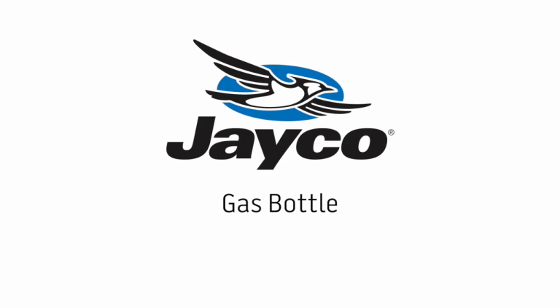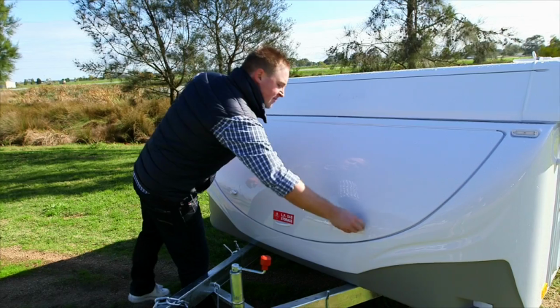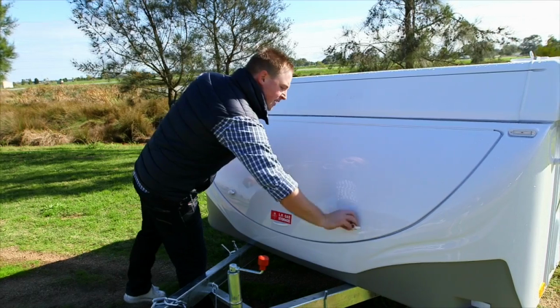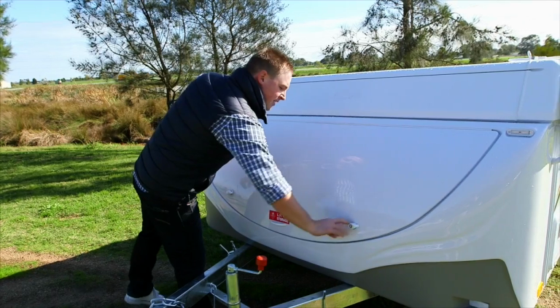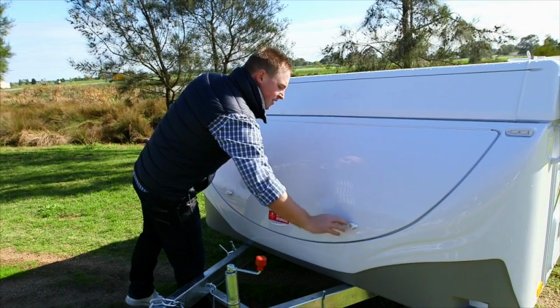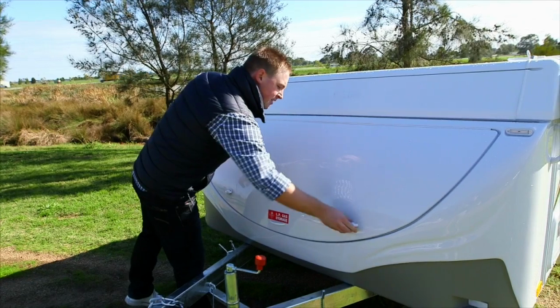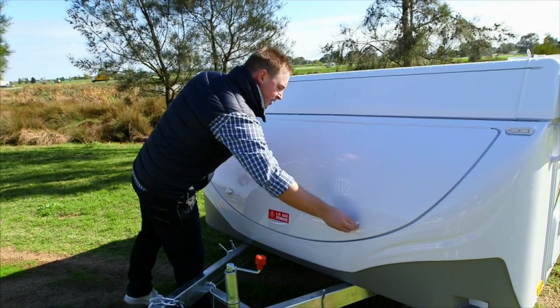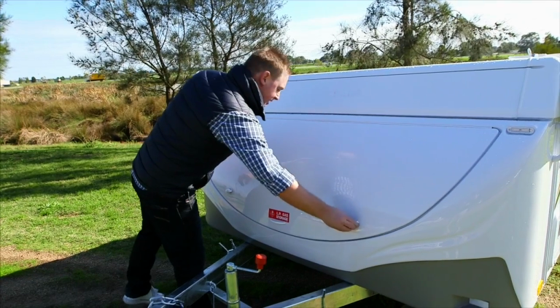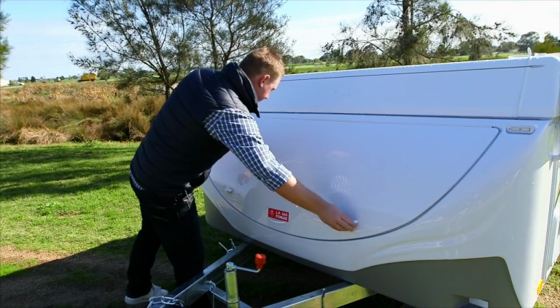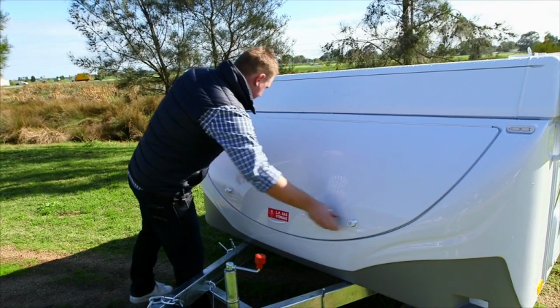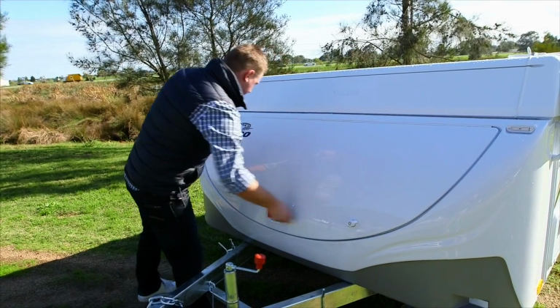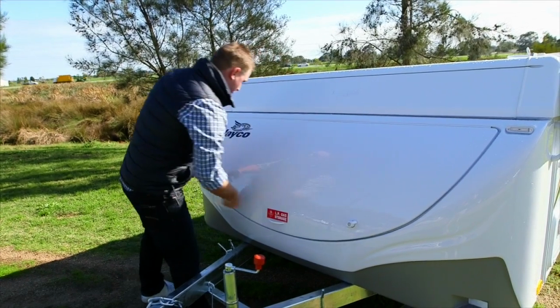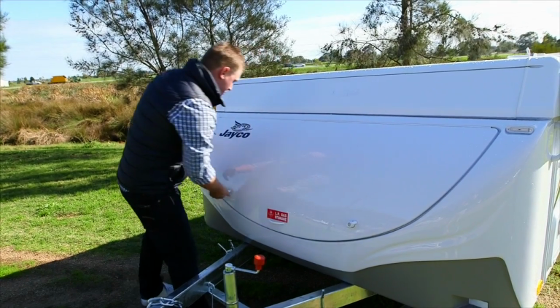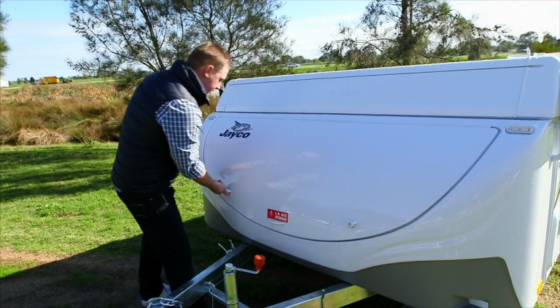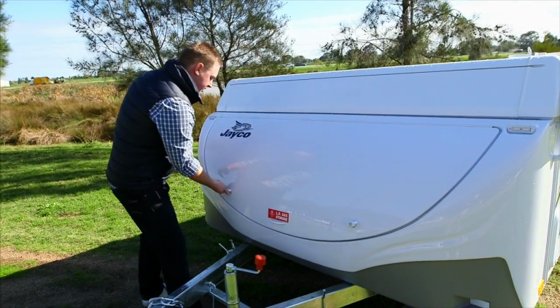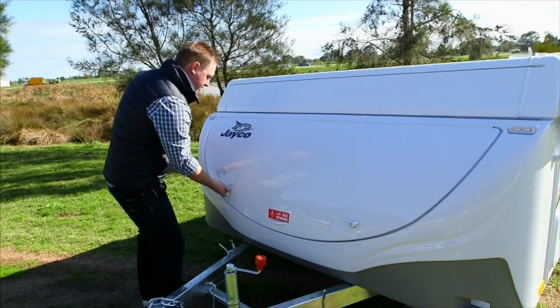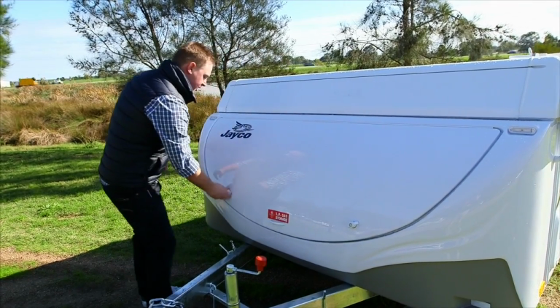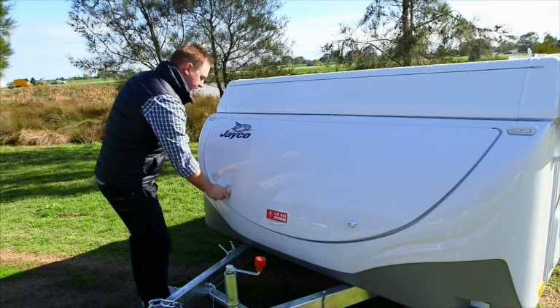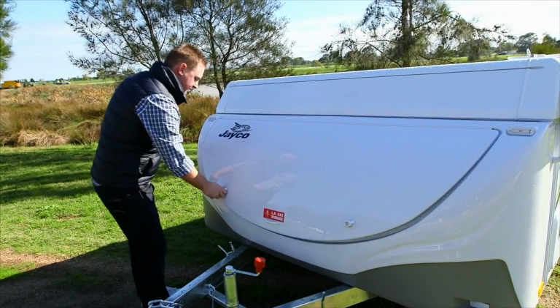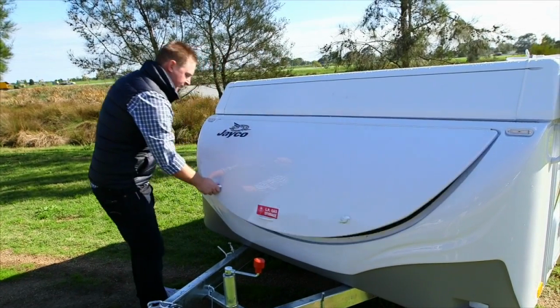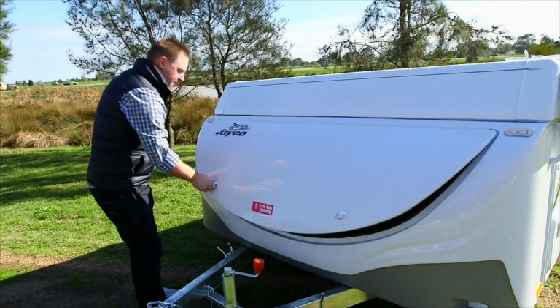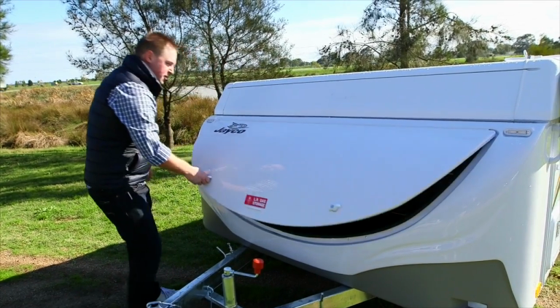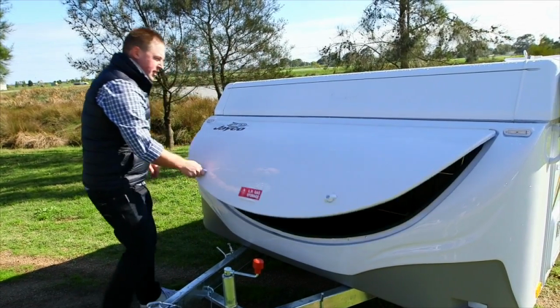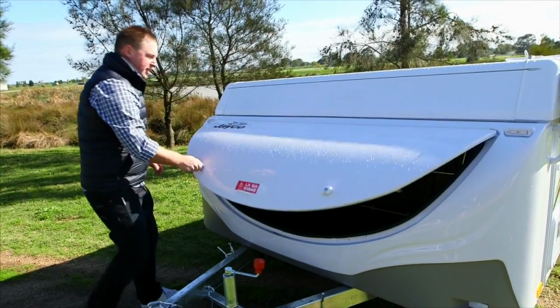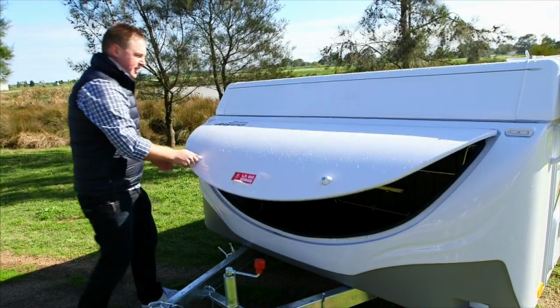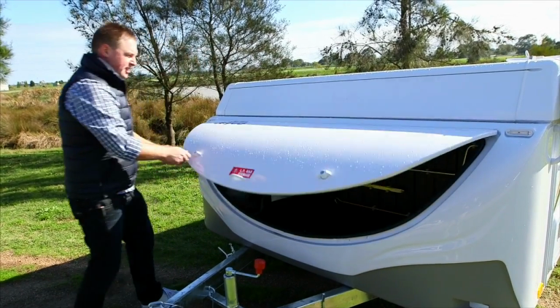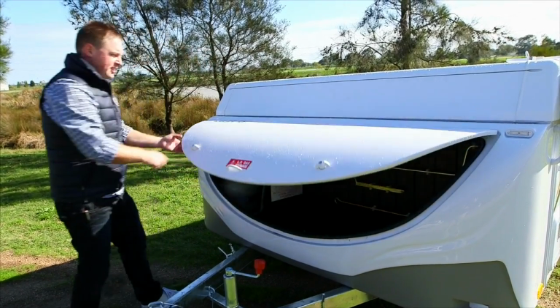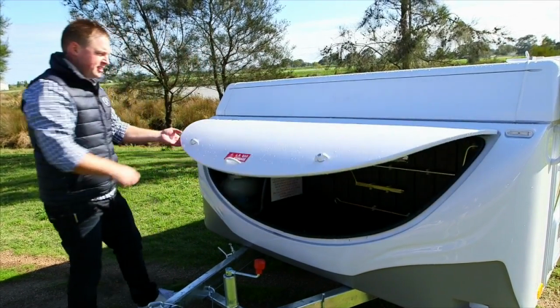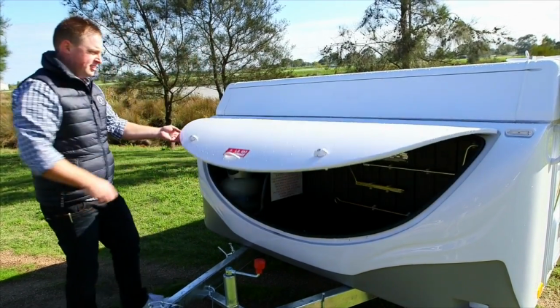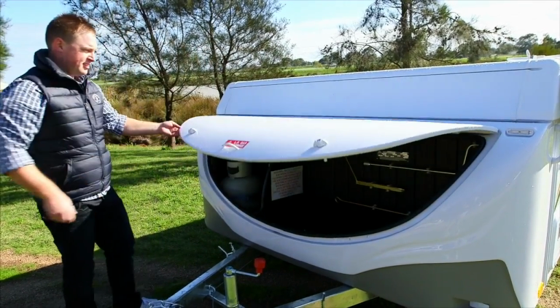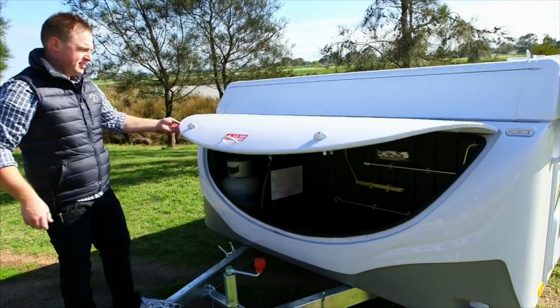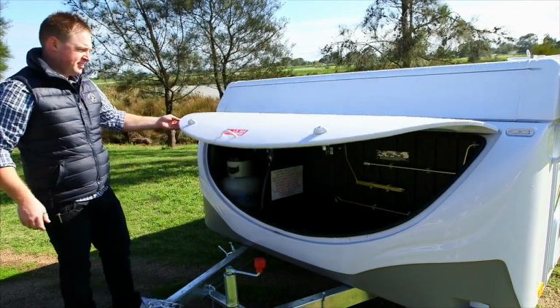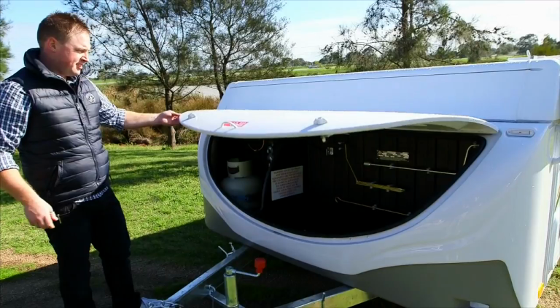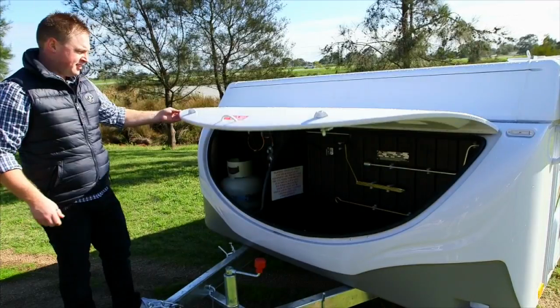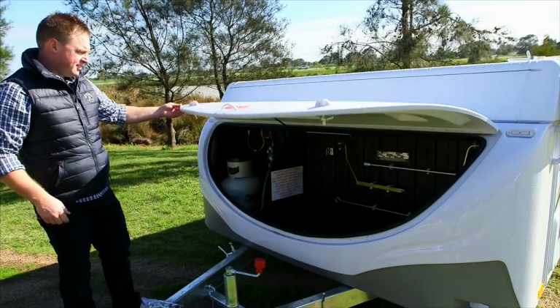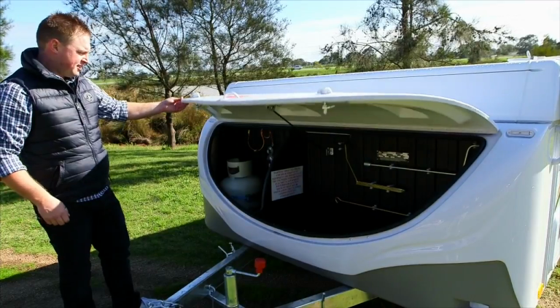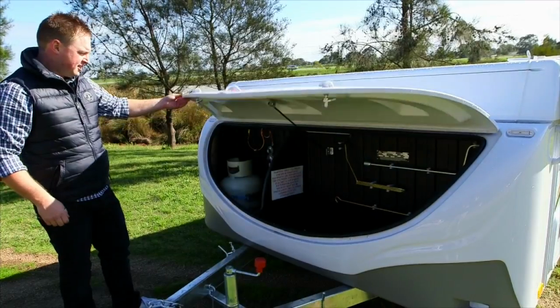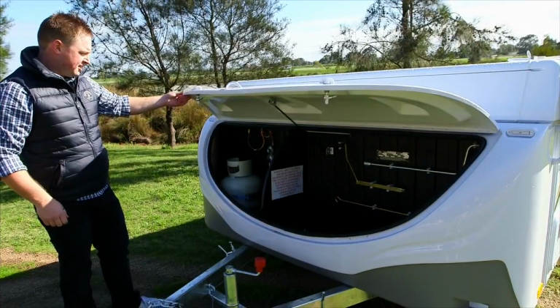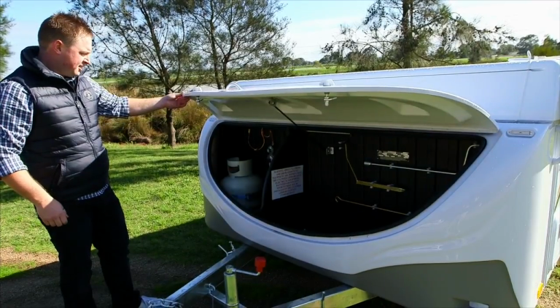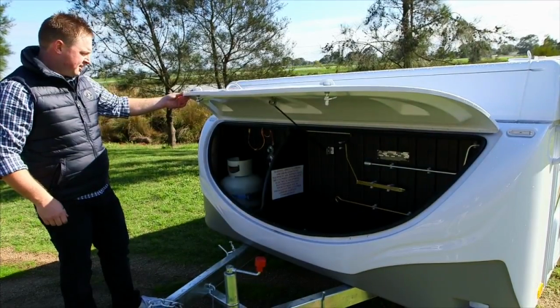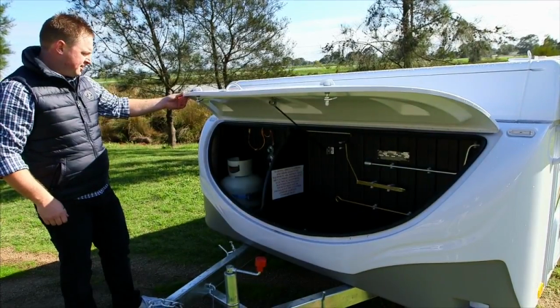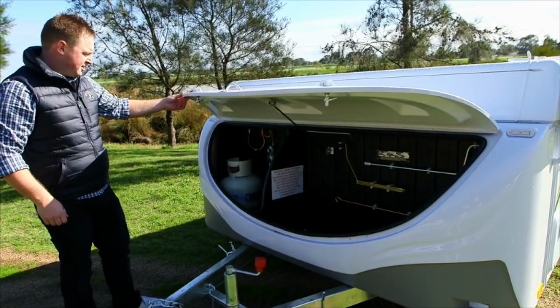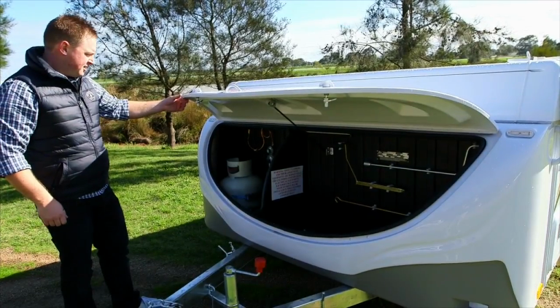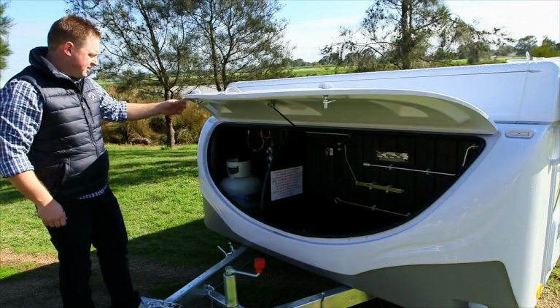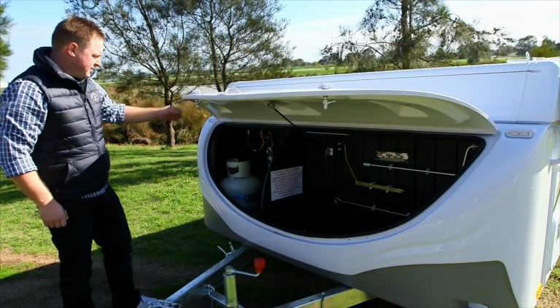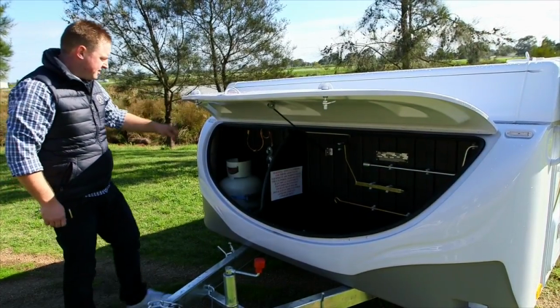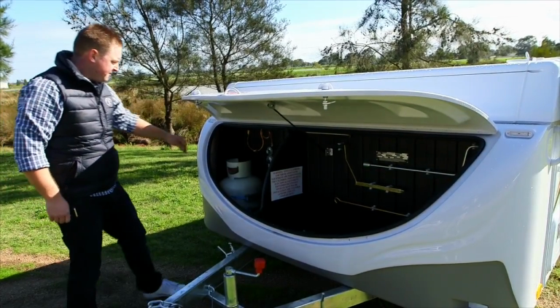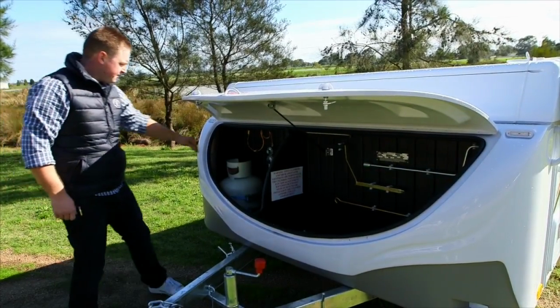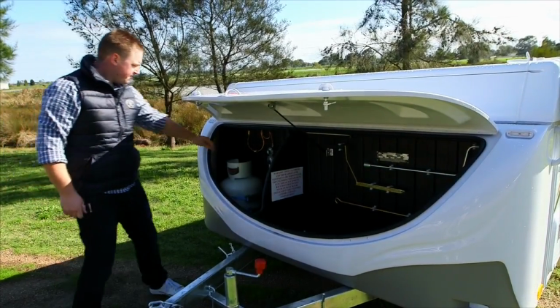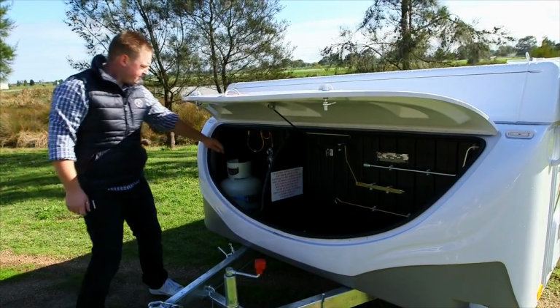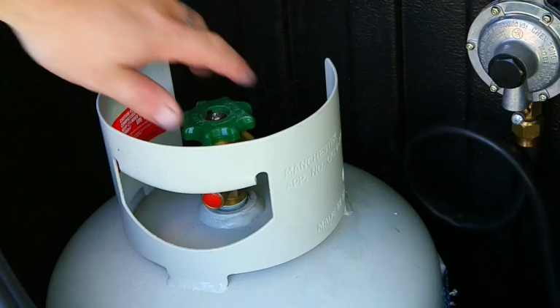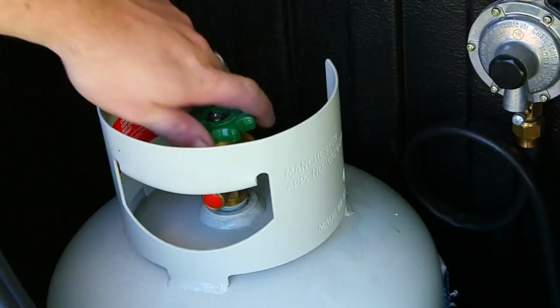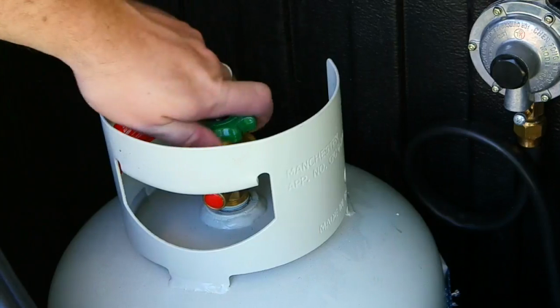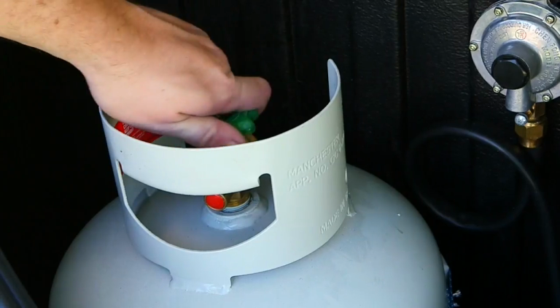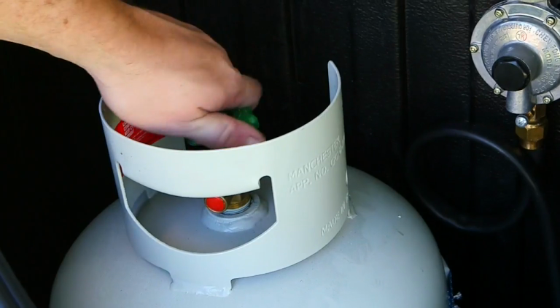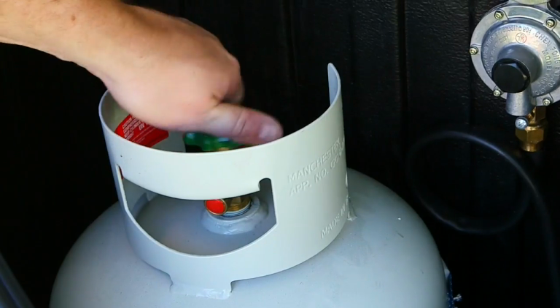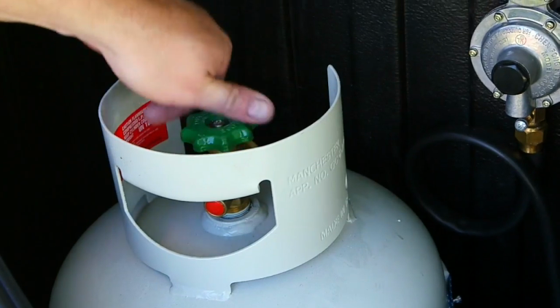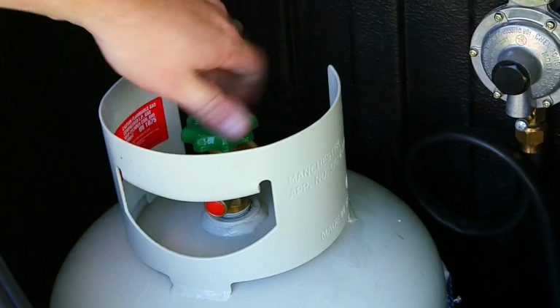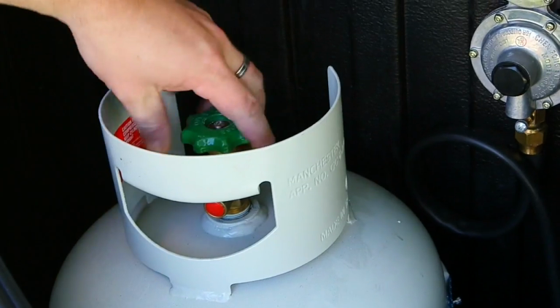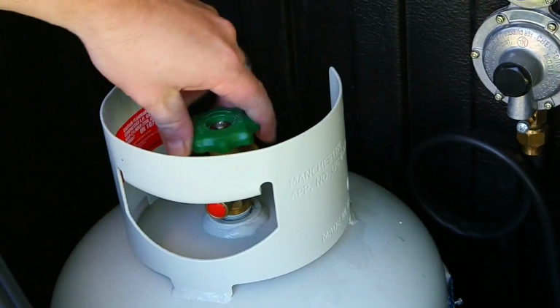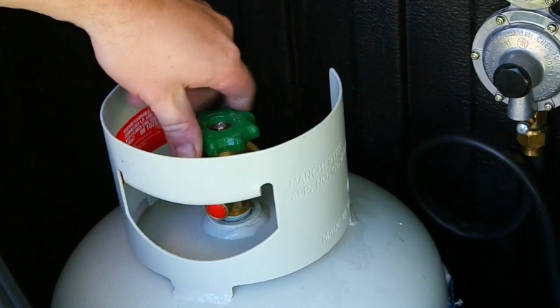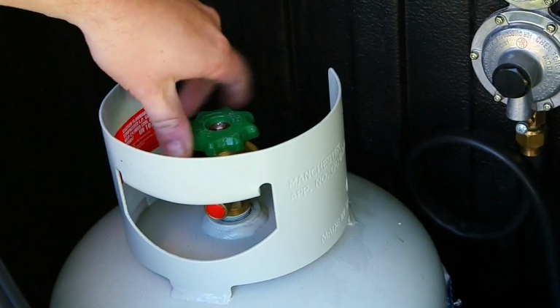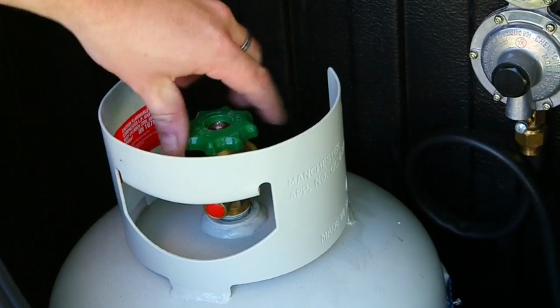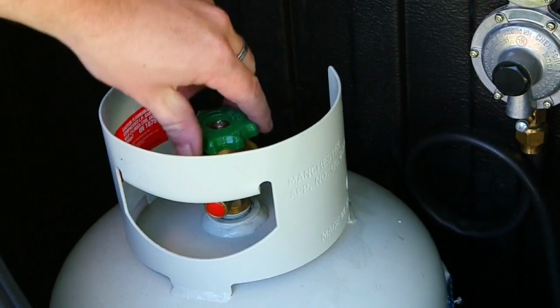The gas bottles are located at the front of your van. Before using any appliances, first turn on the gas at the bottle.